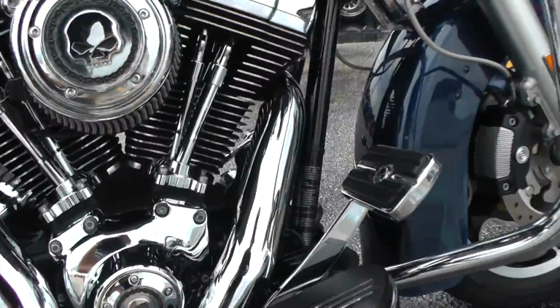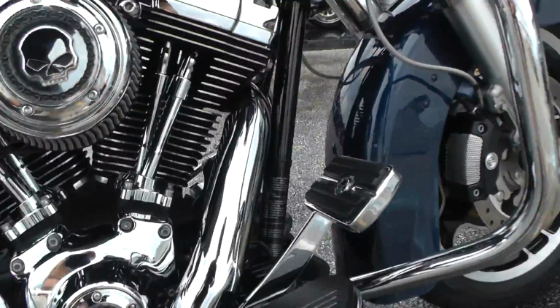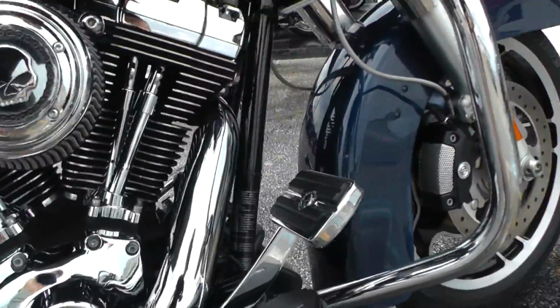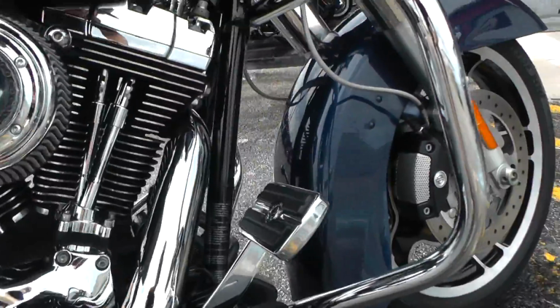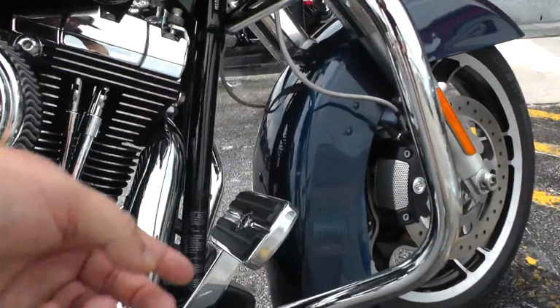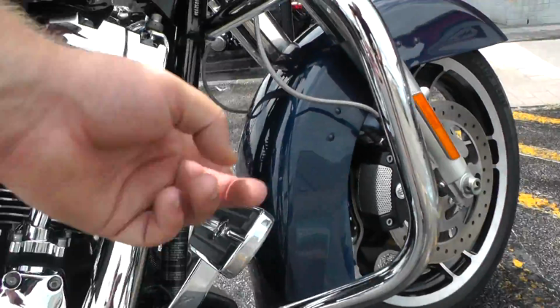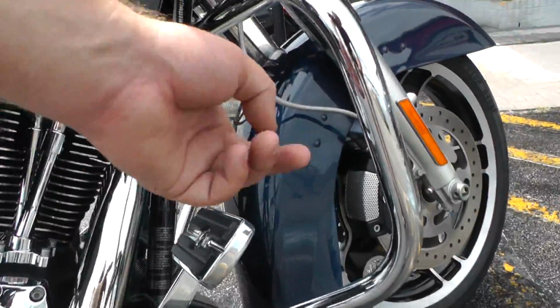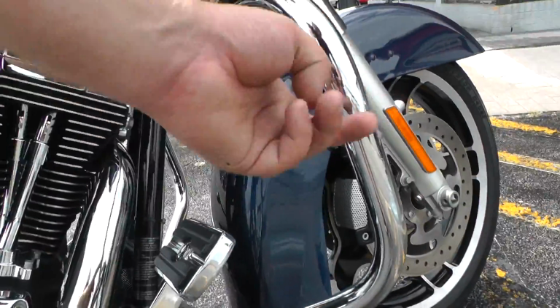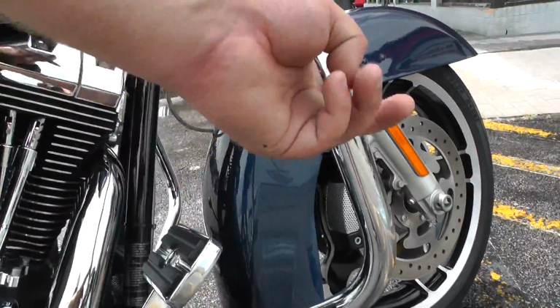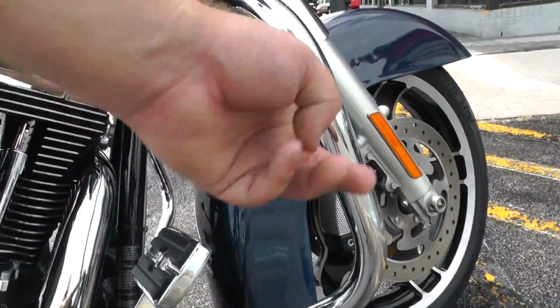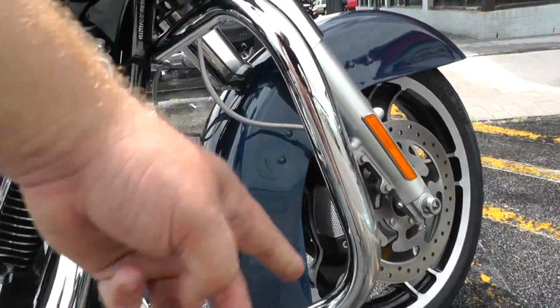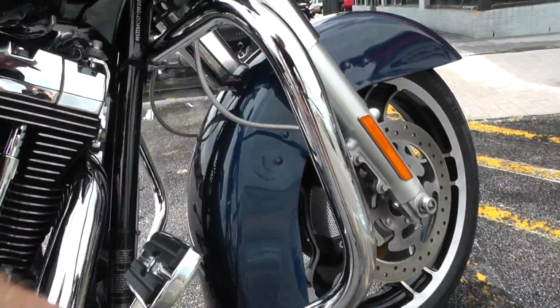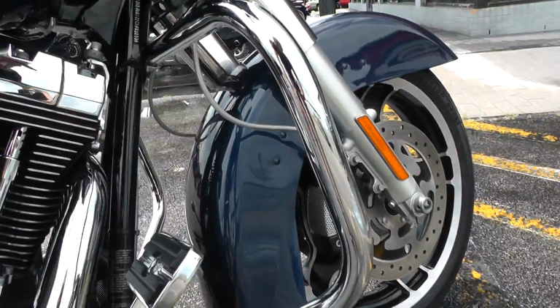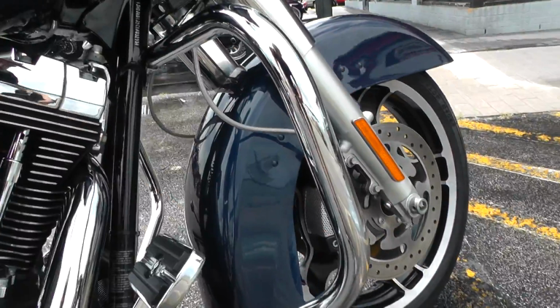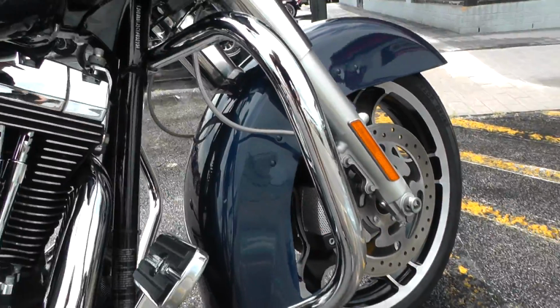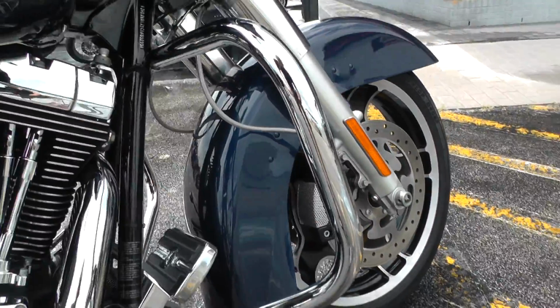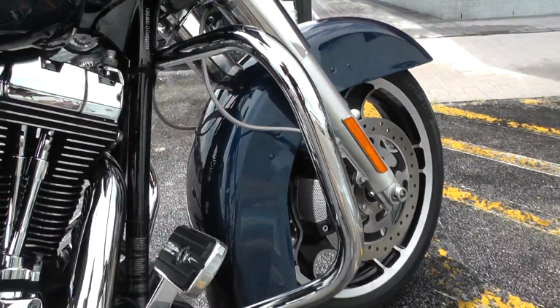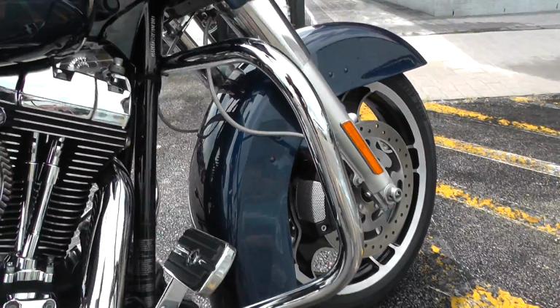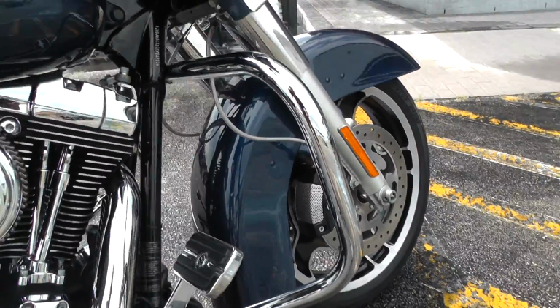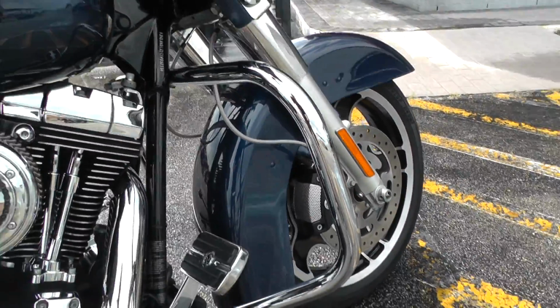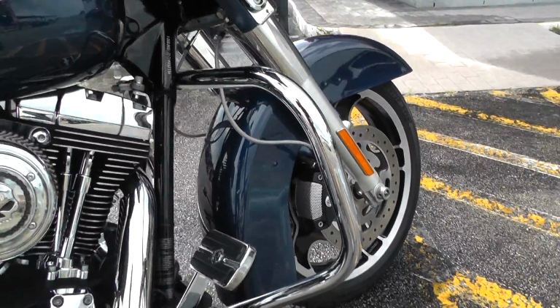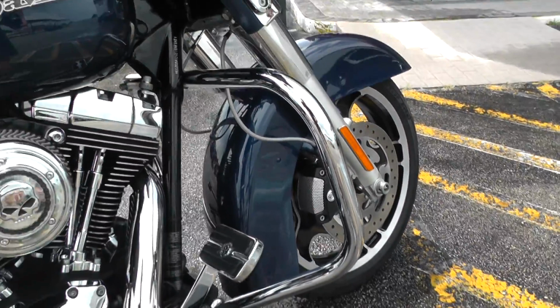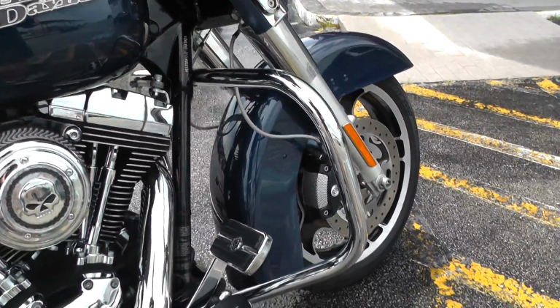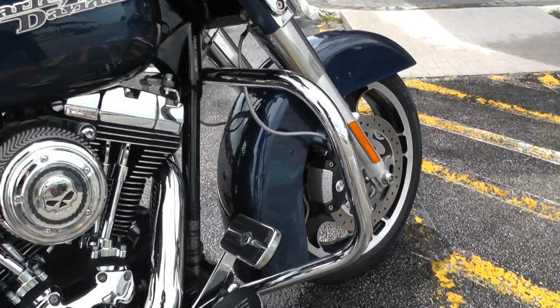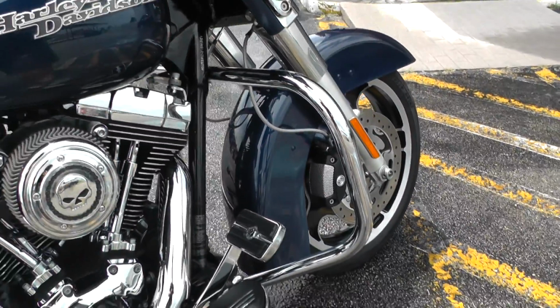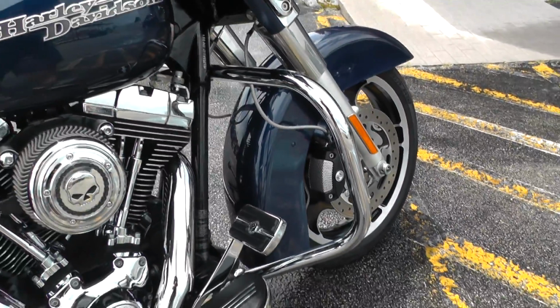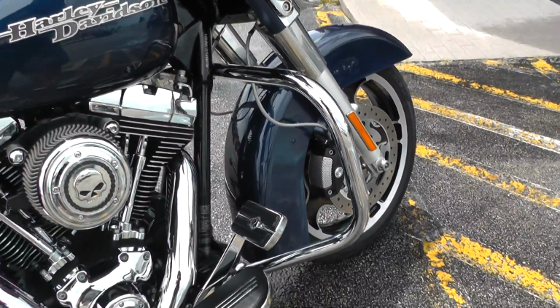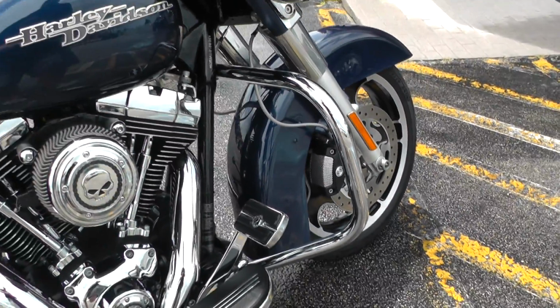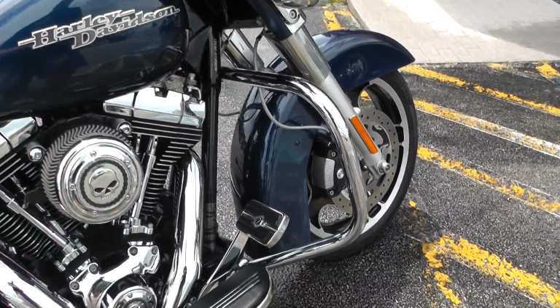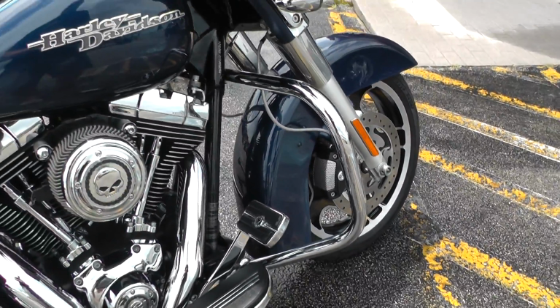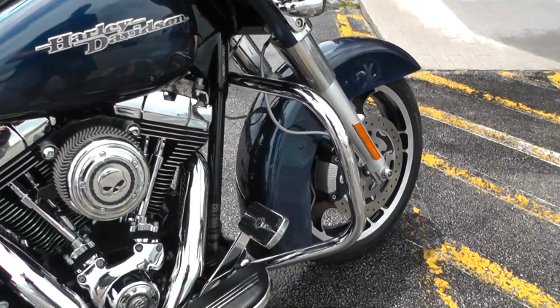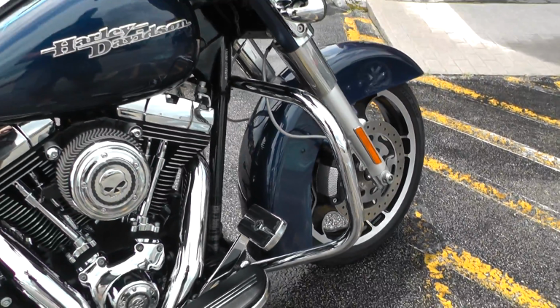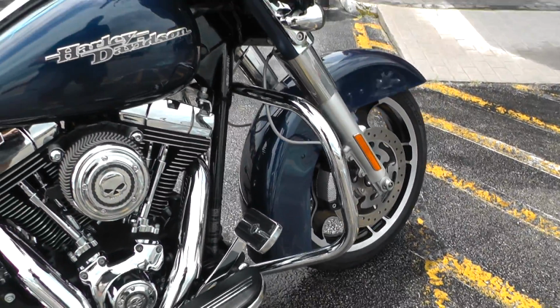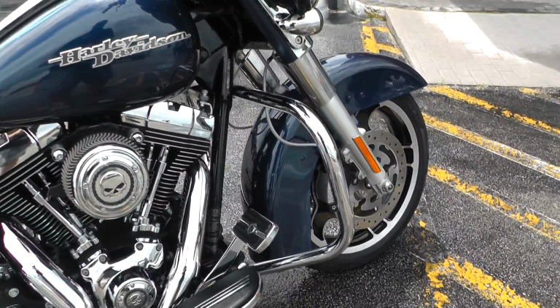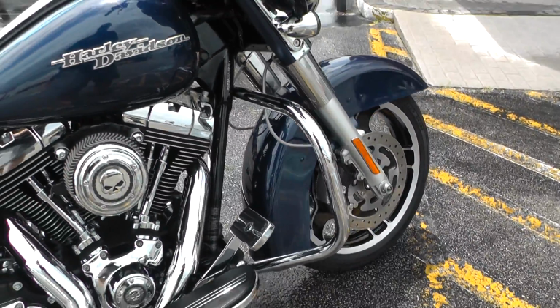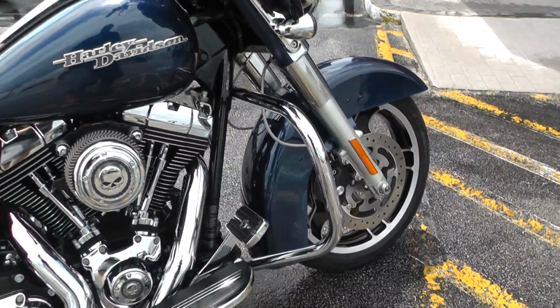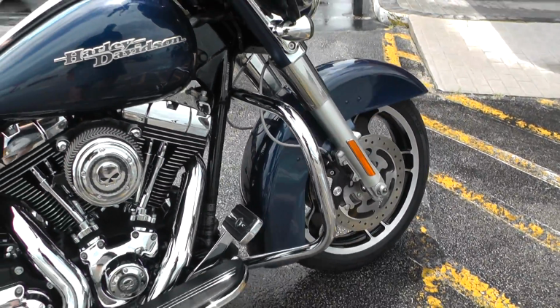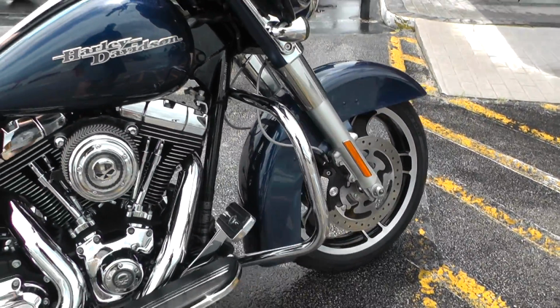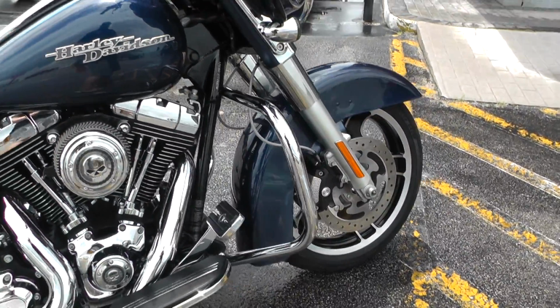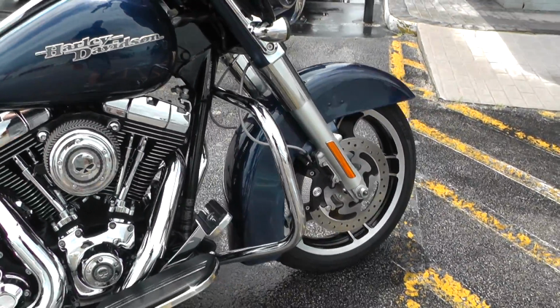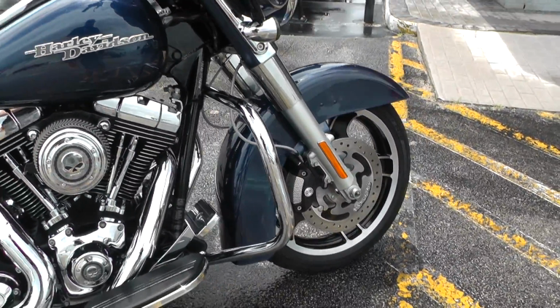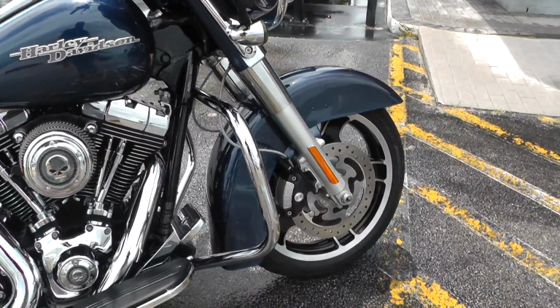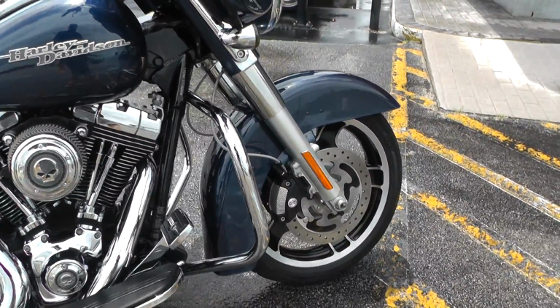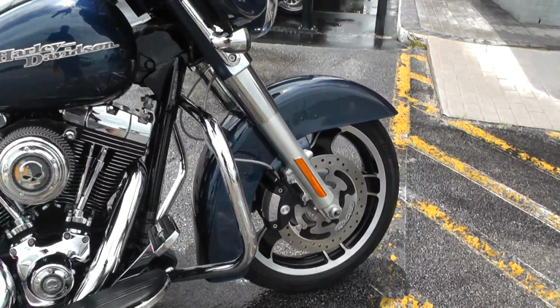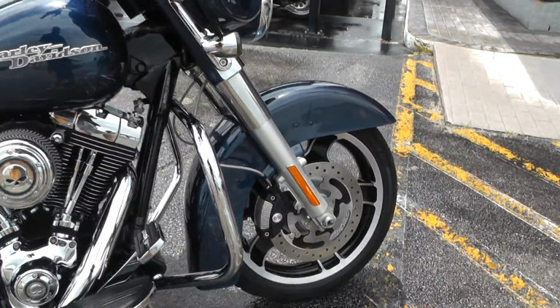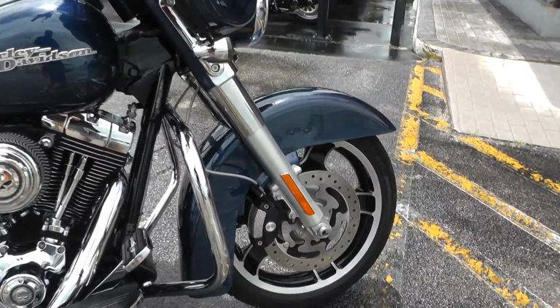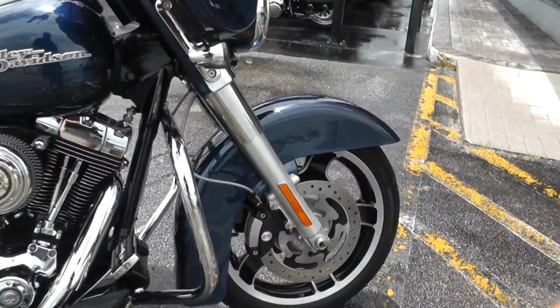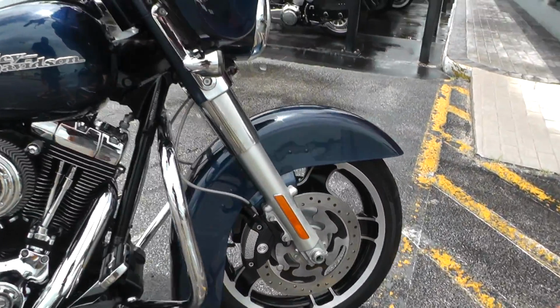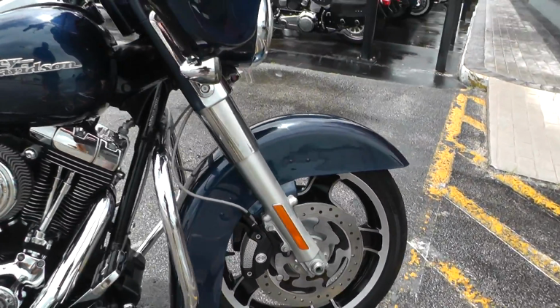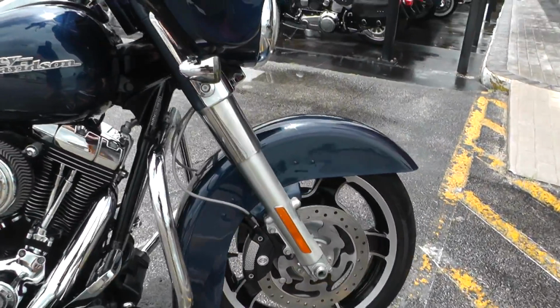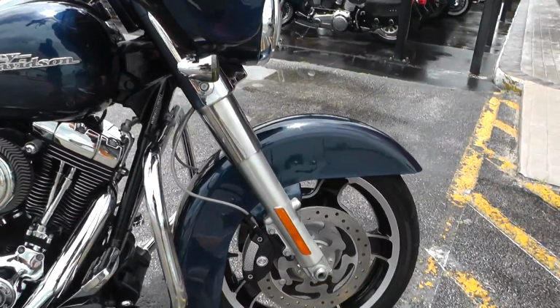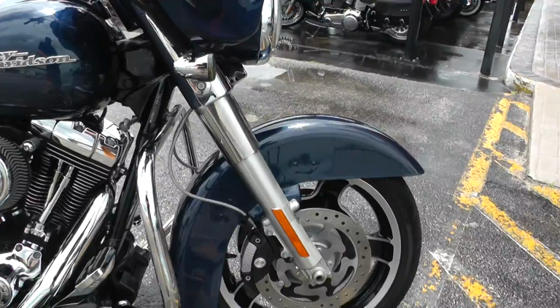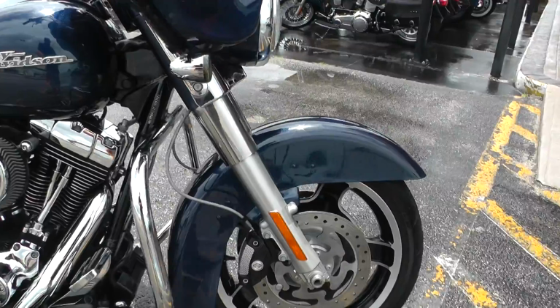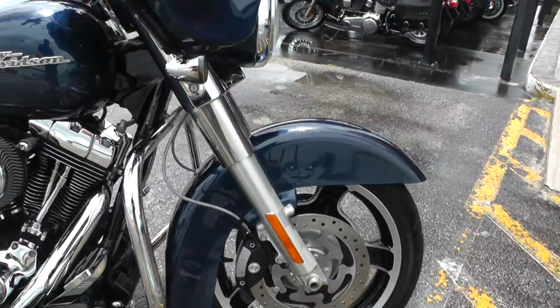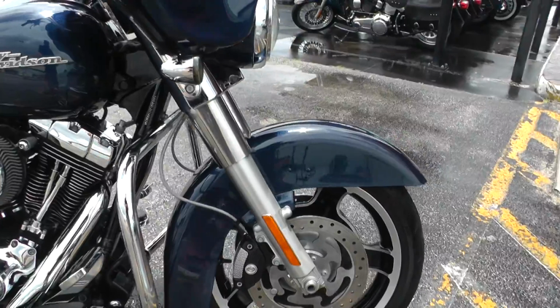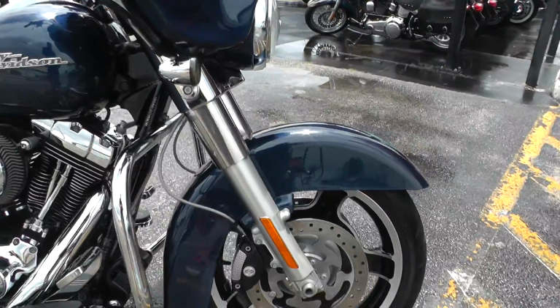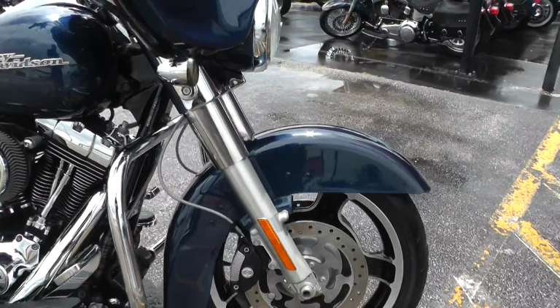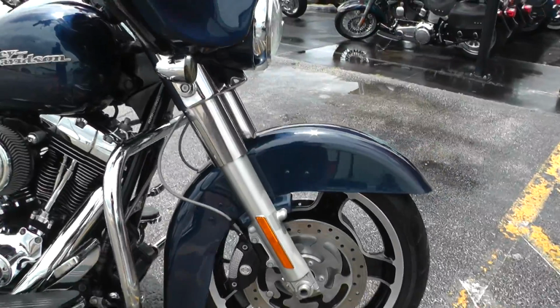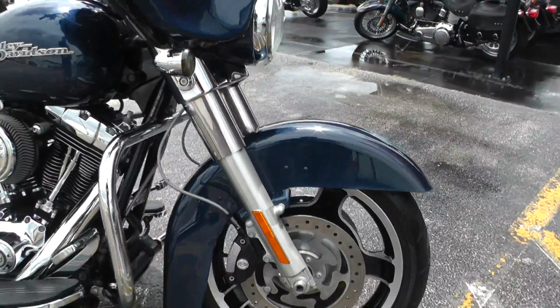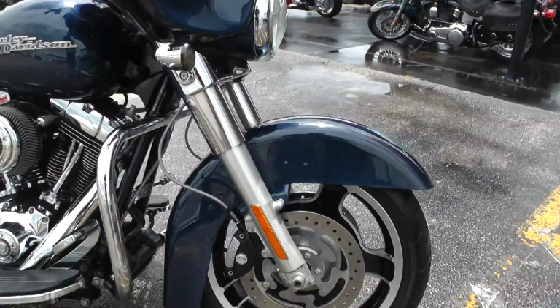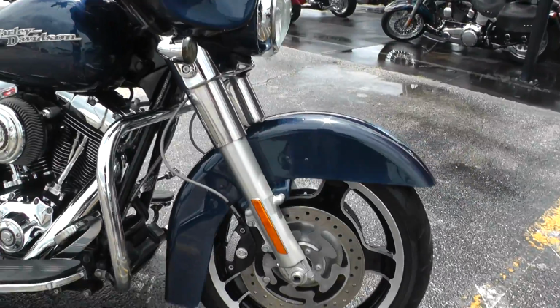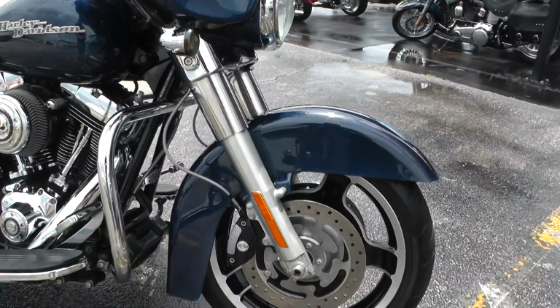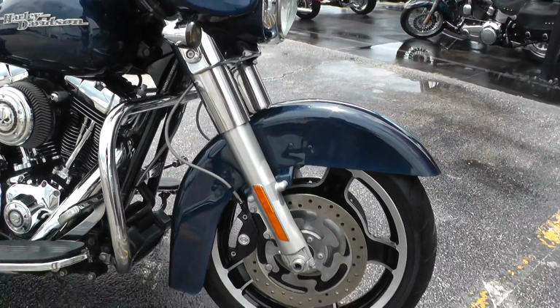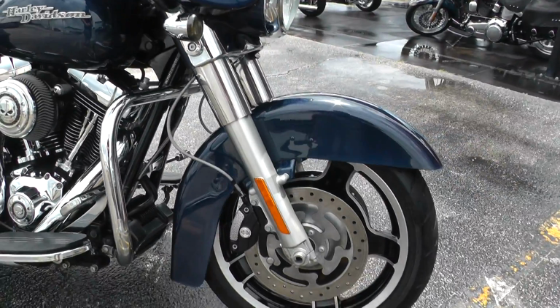You could put some highway pegs on that engine guard. We've got a full parts and service department that can help you out with that.